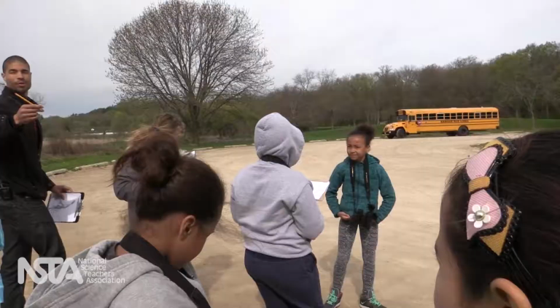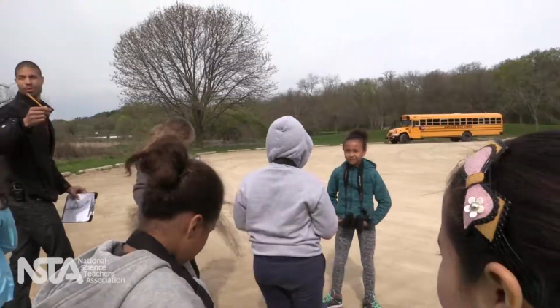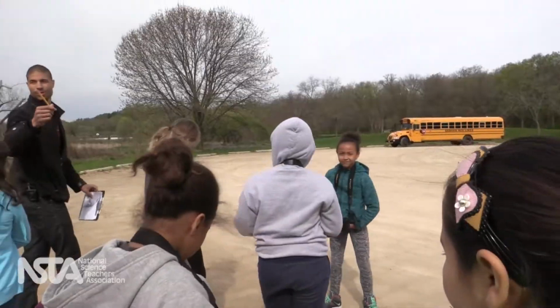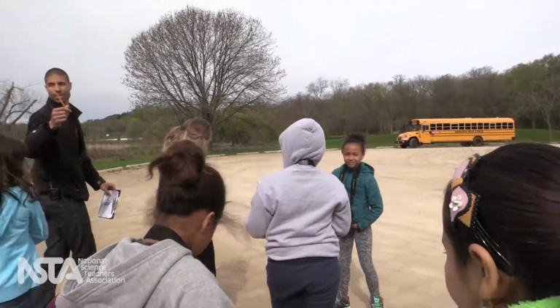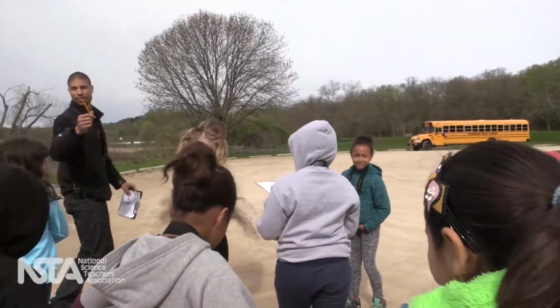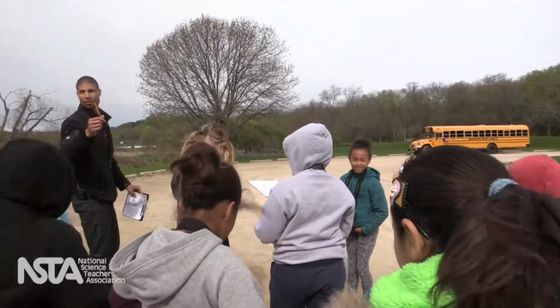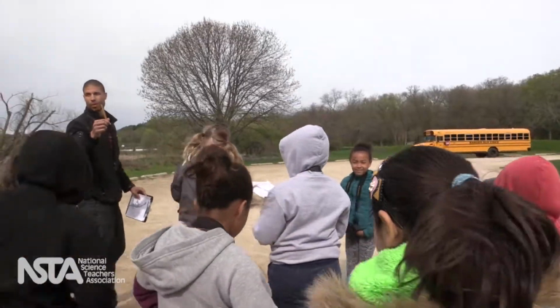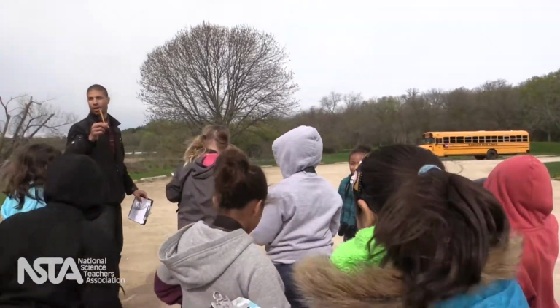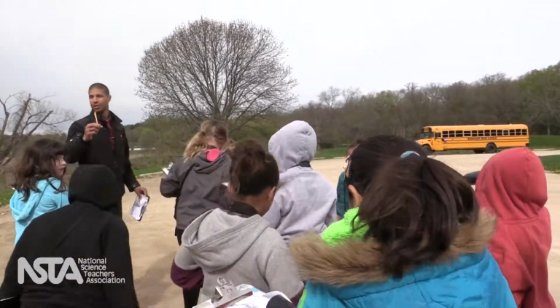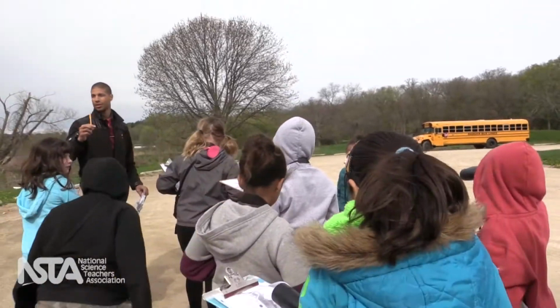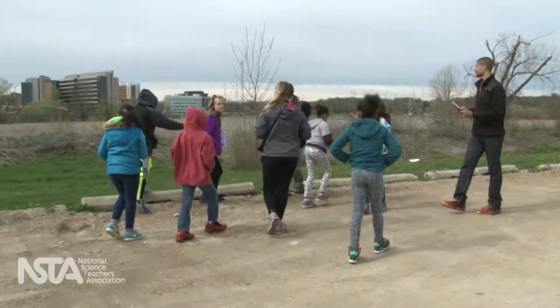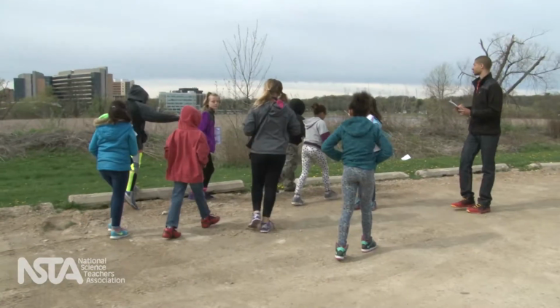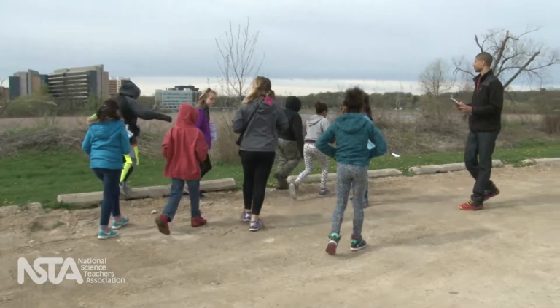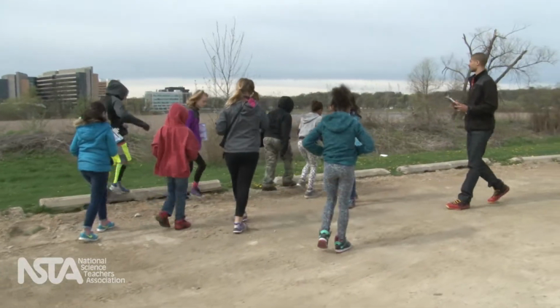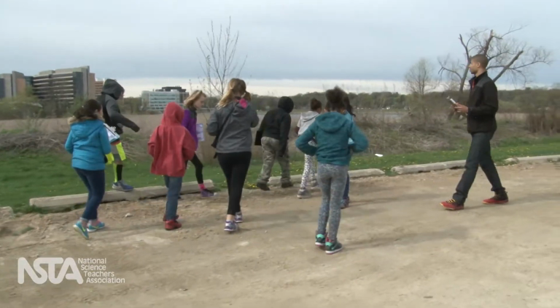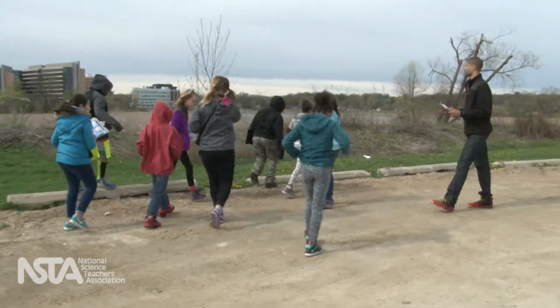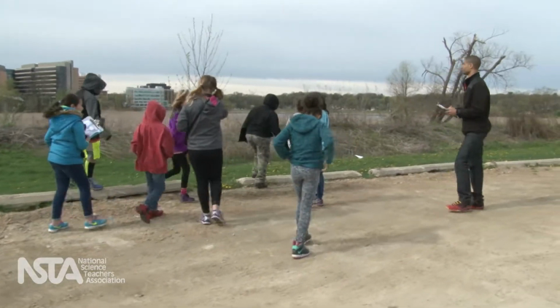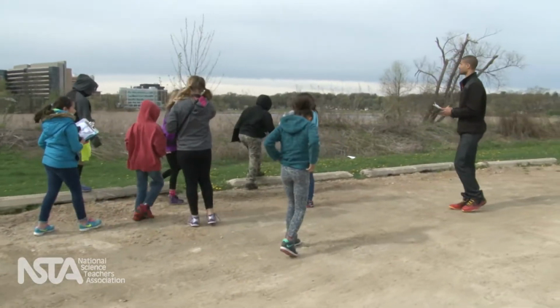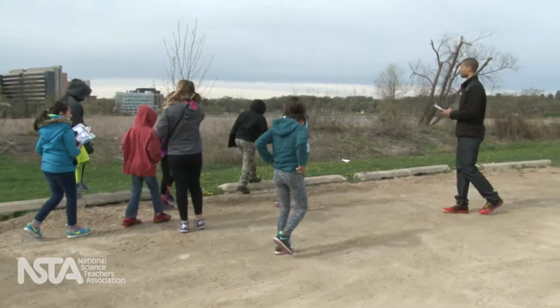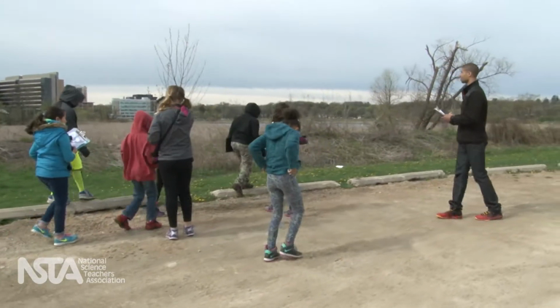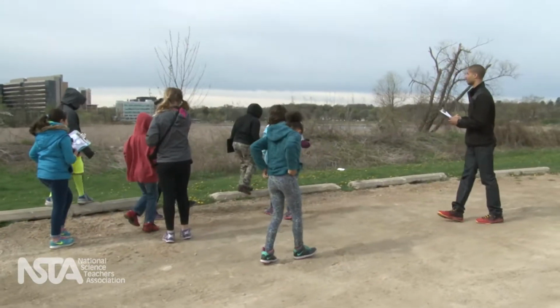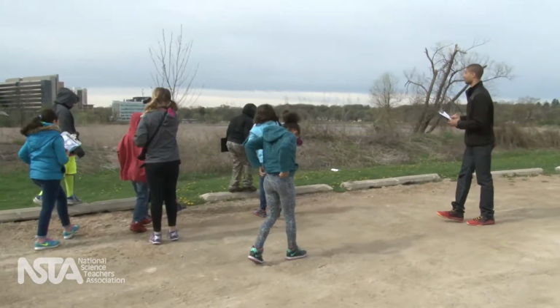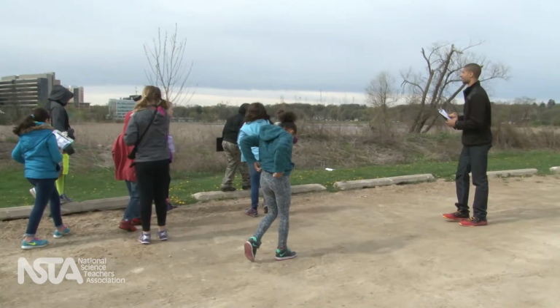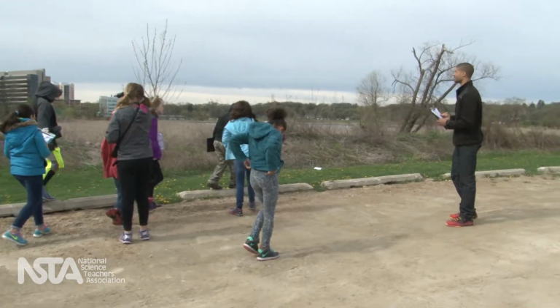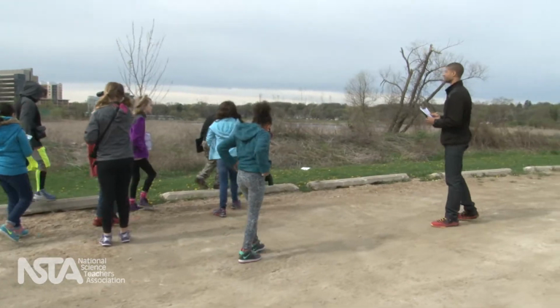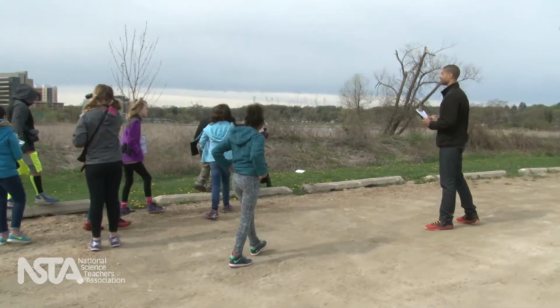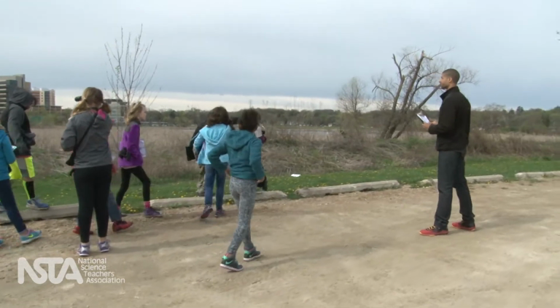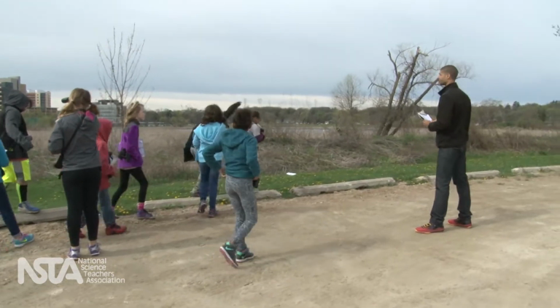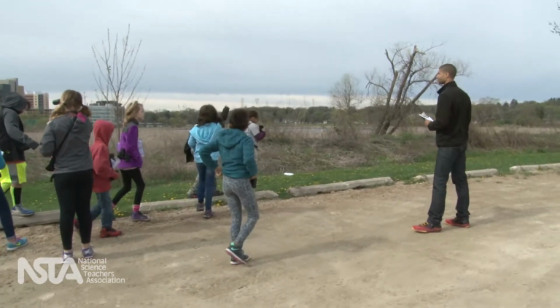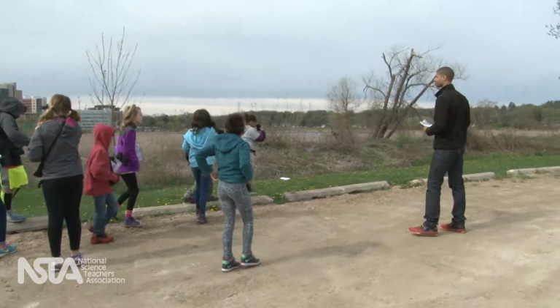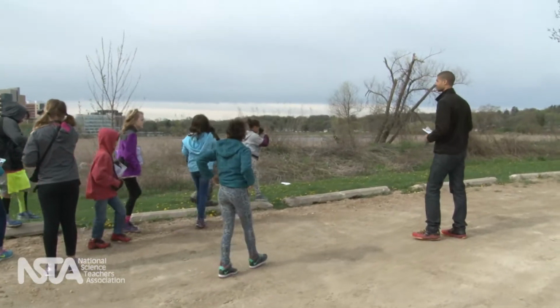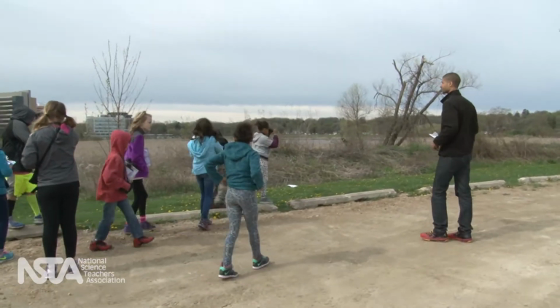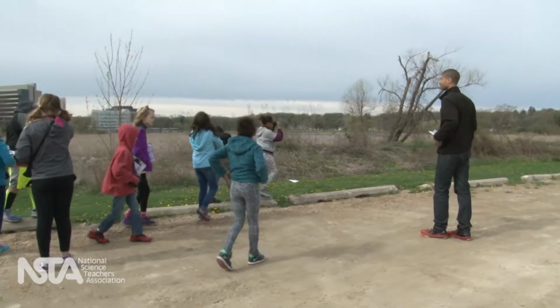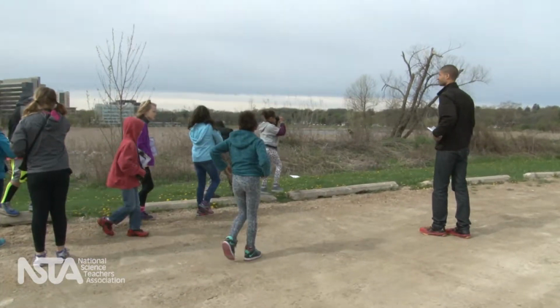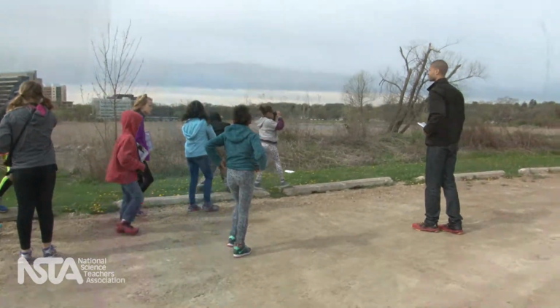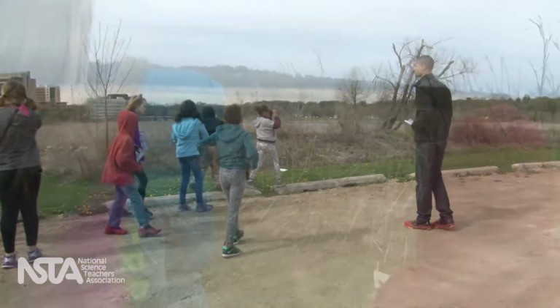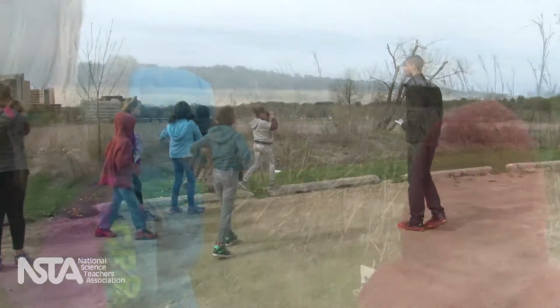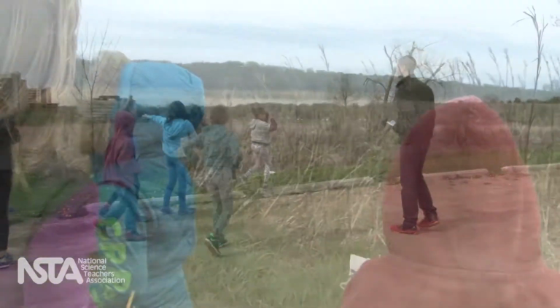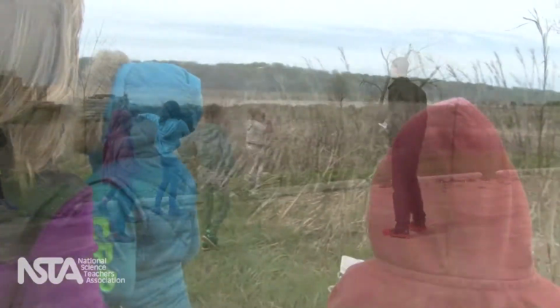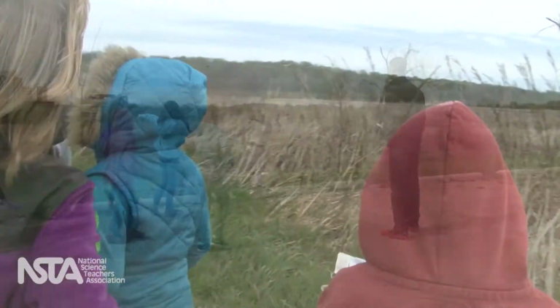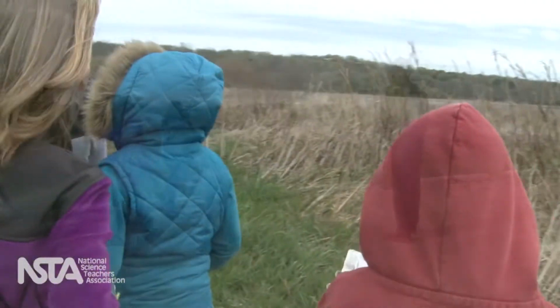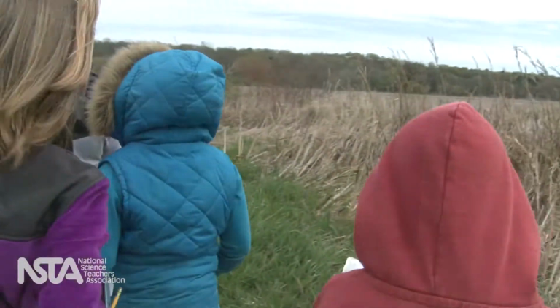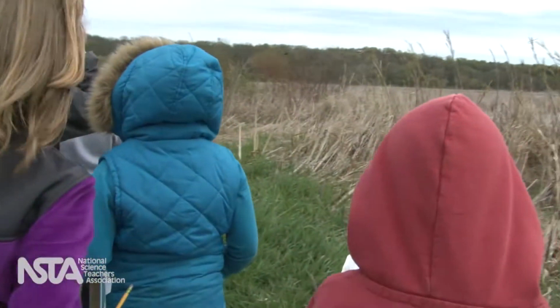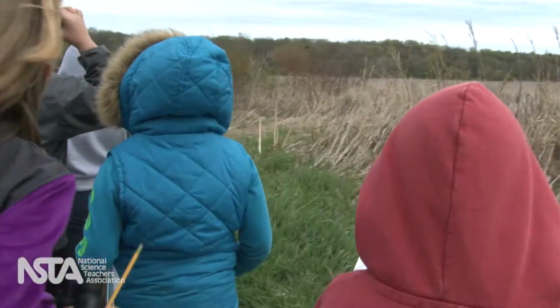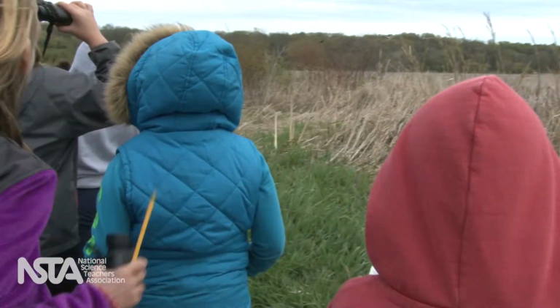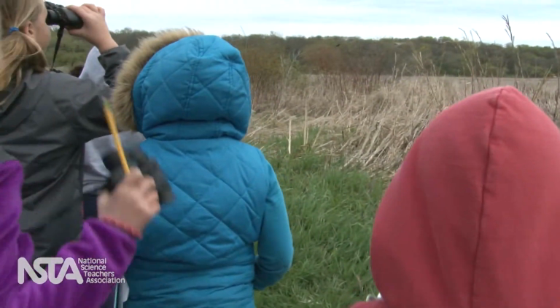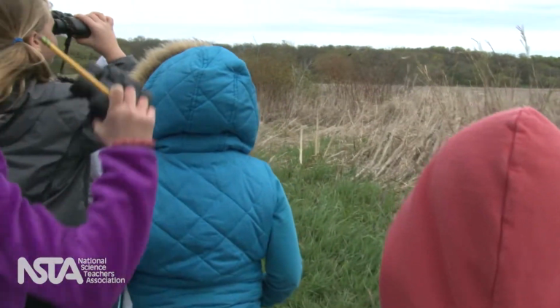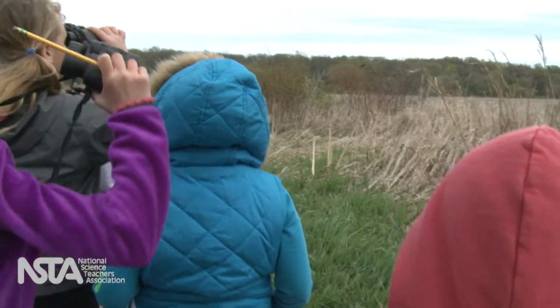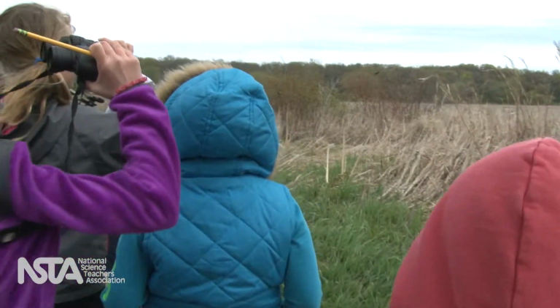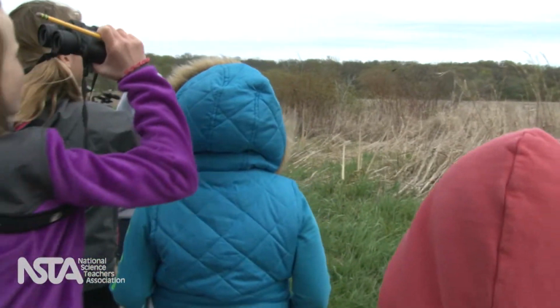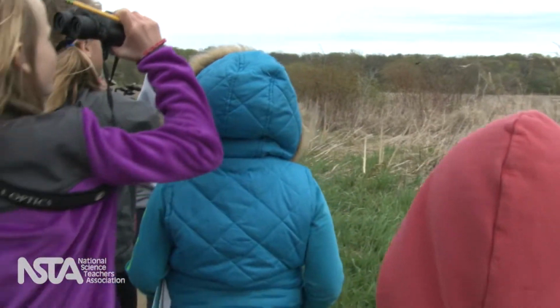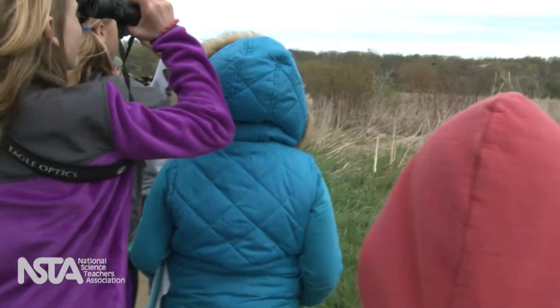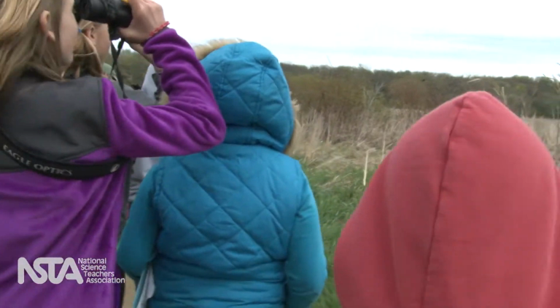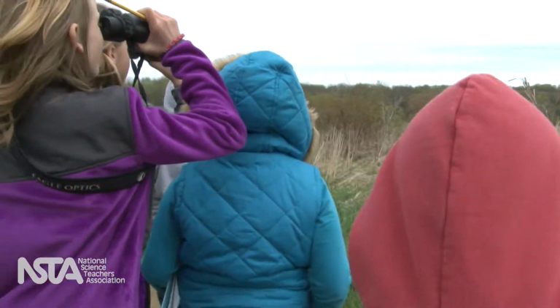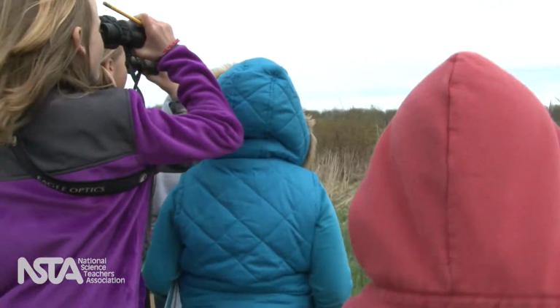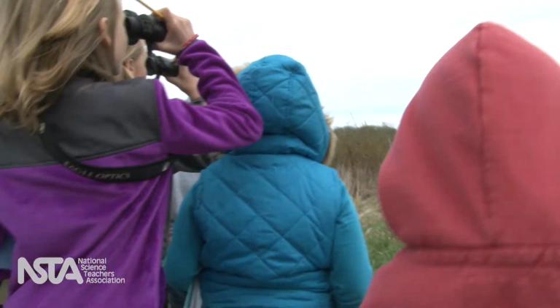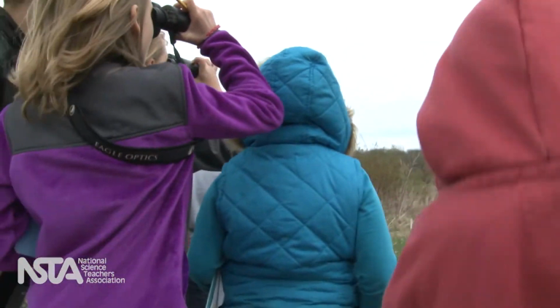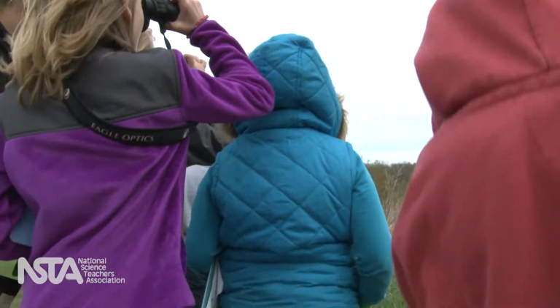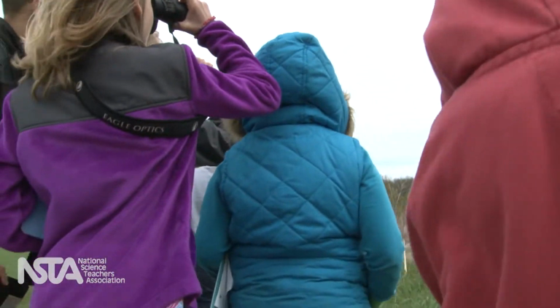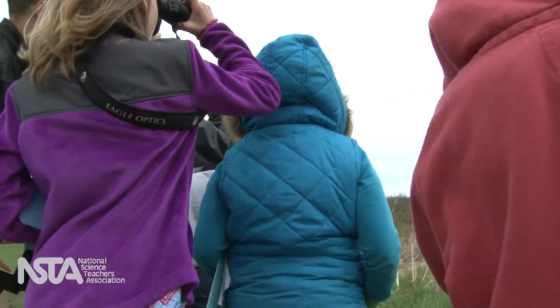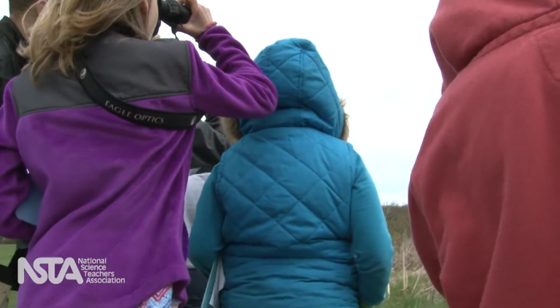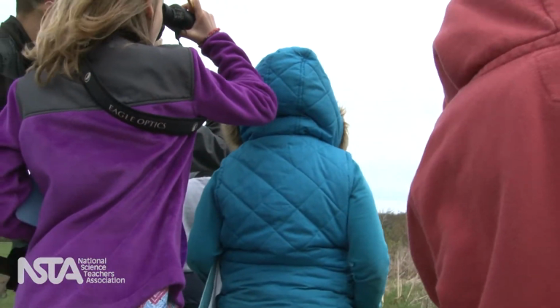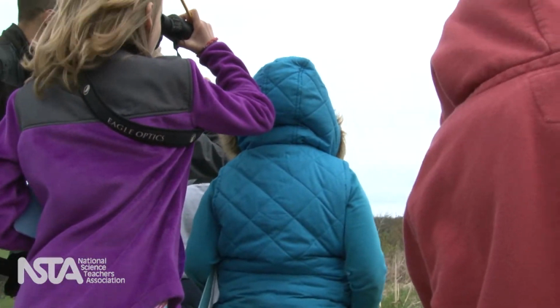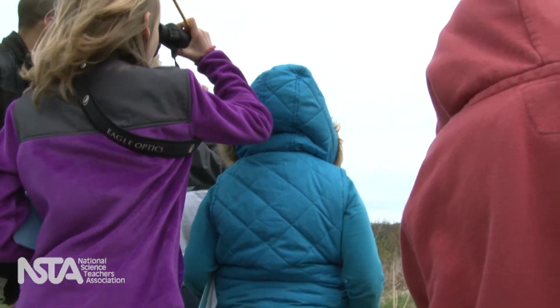During the field trip, students were invited to take a walk and make lots of observations. The teacher asked: what do we see out here already?